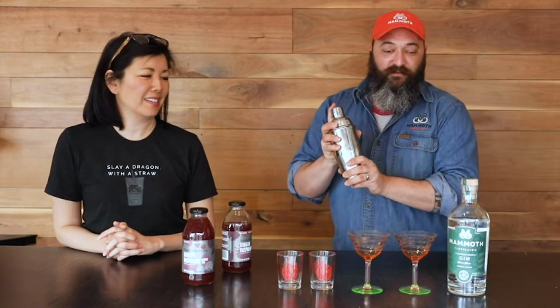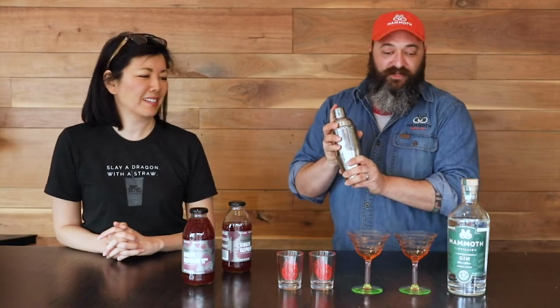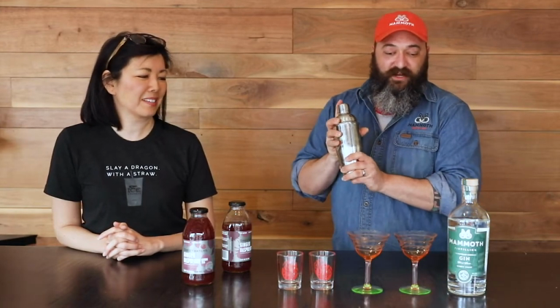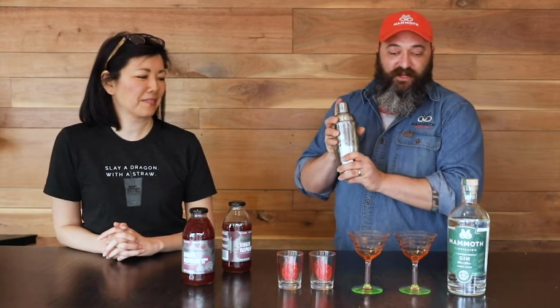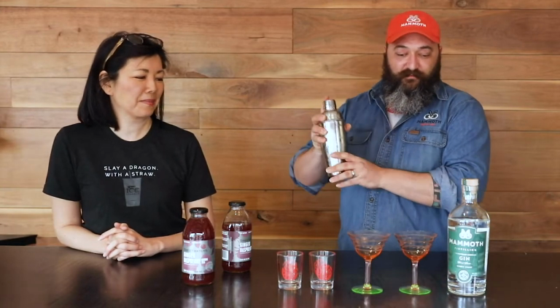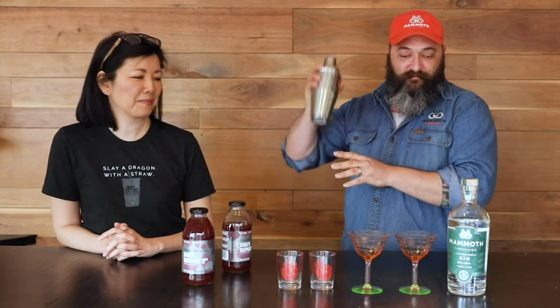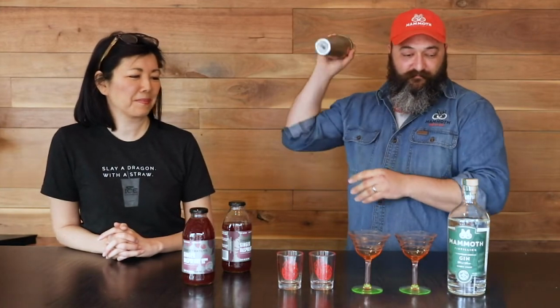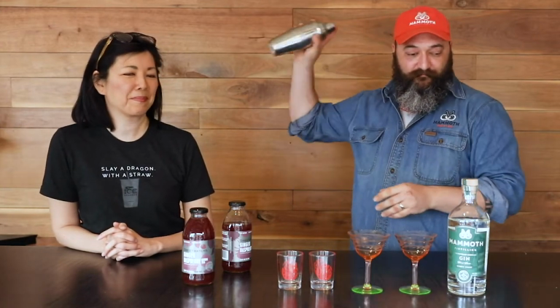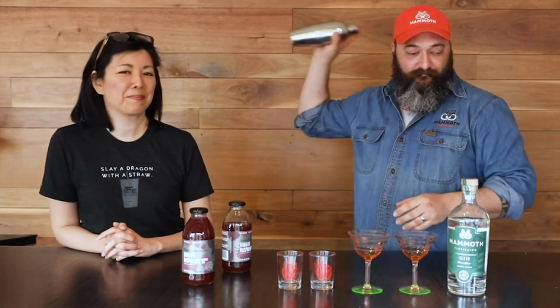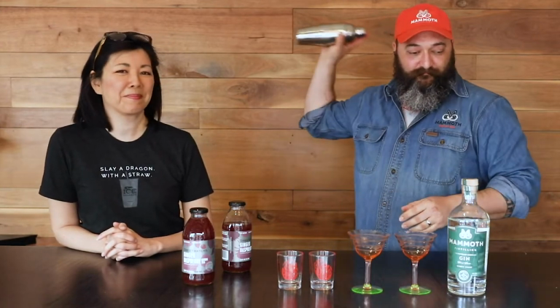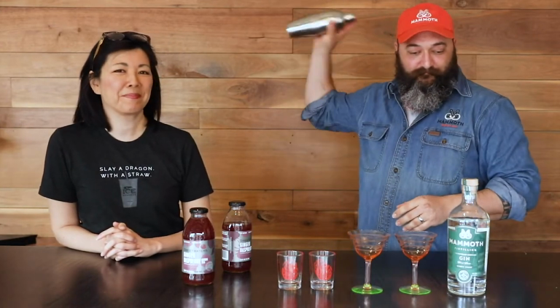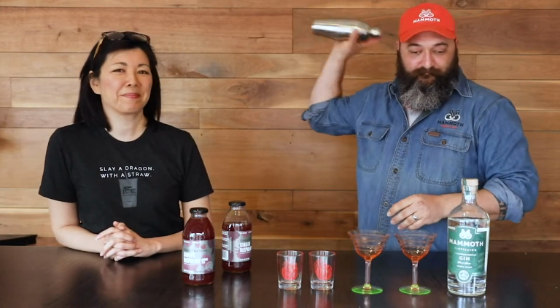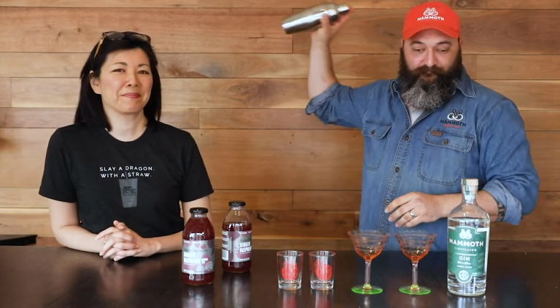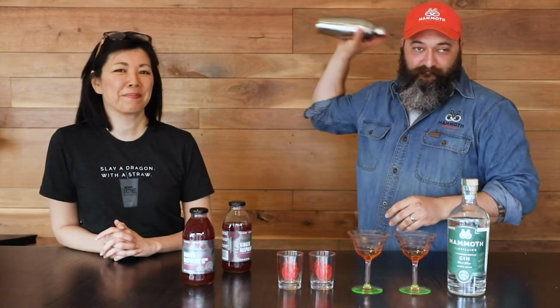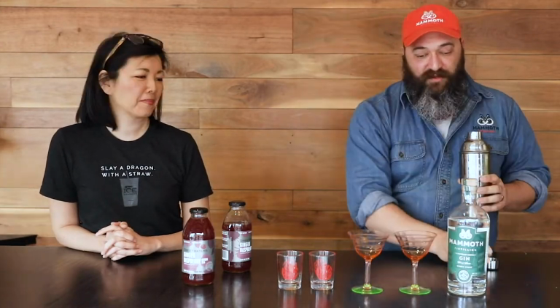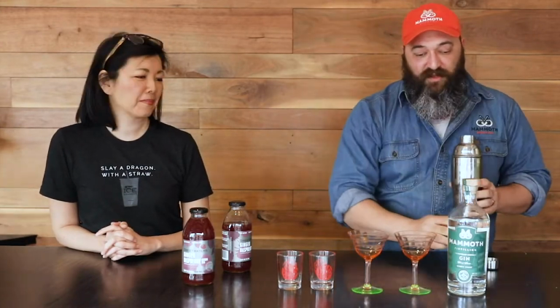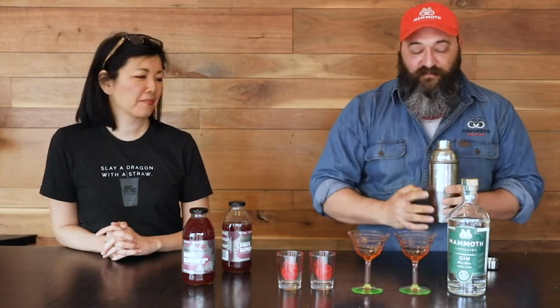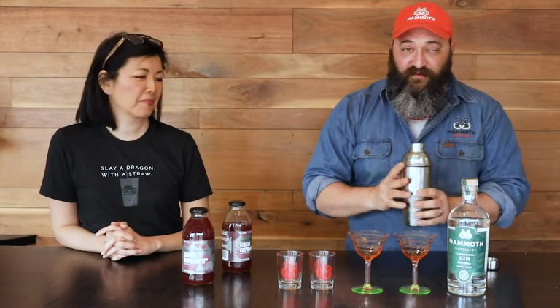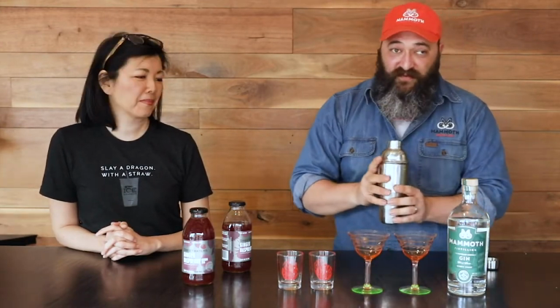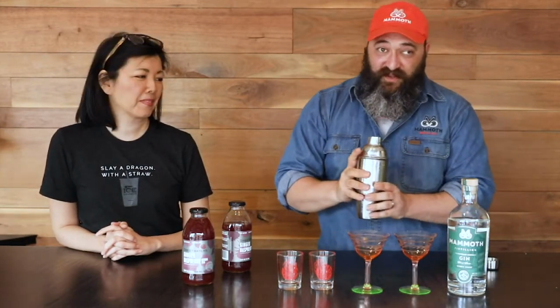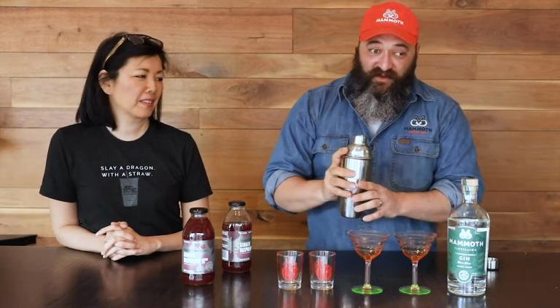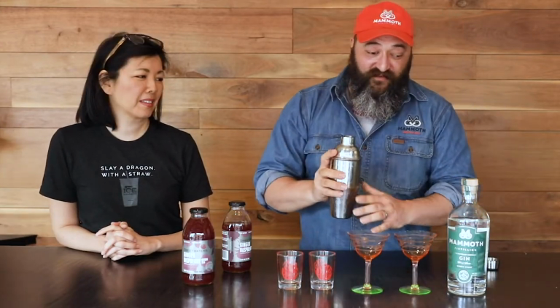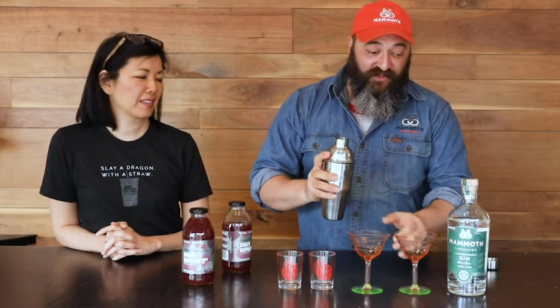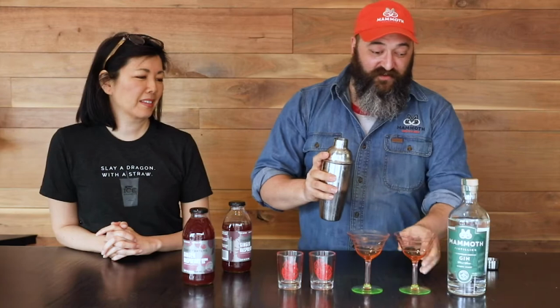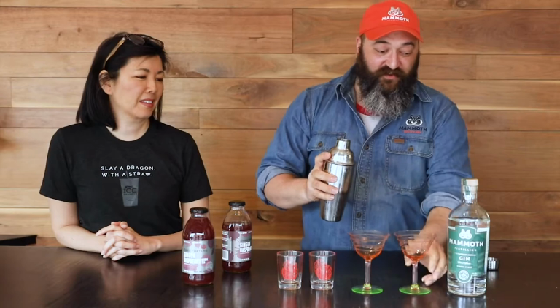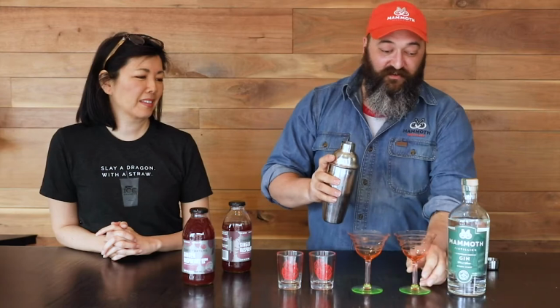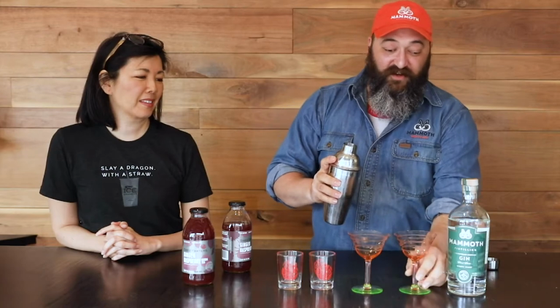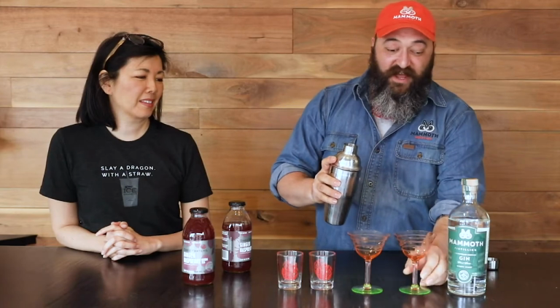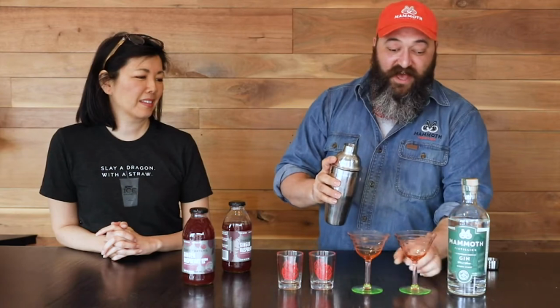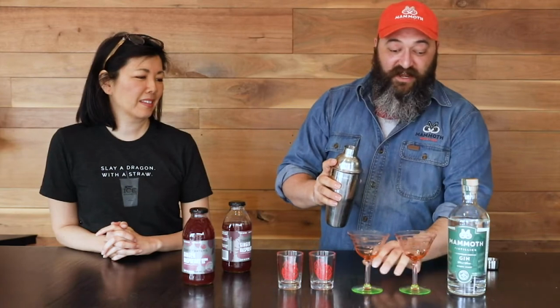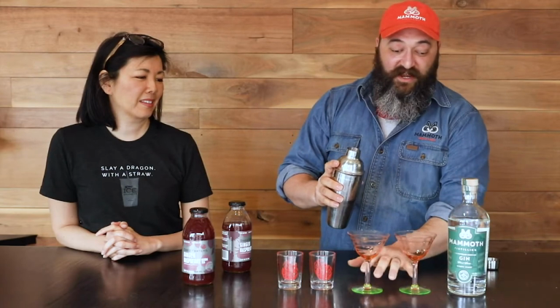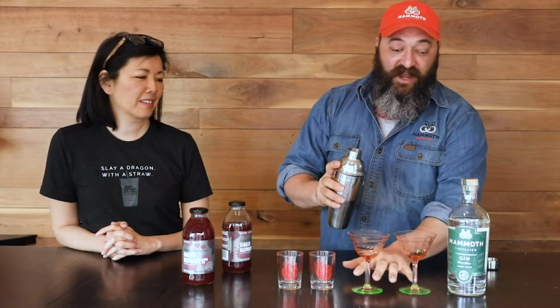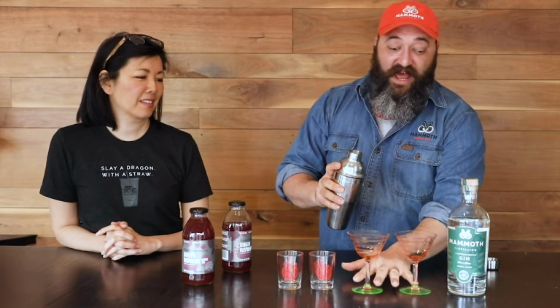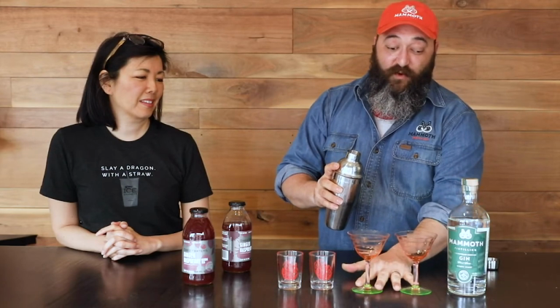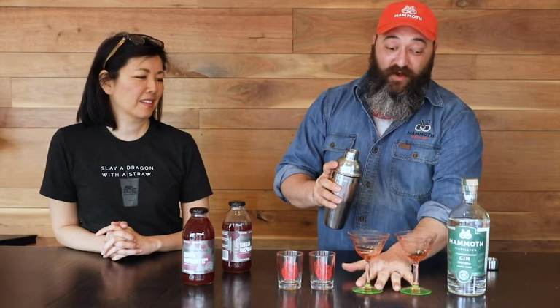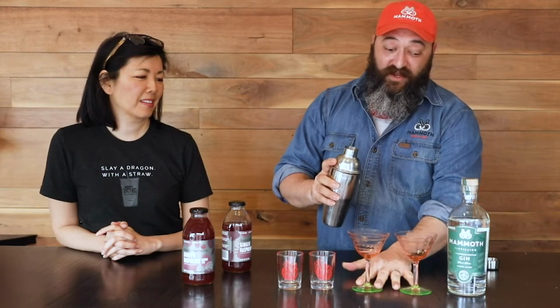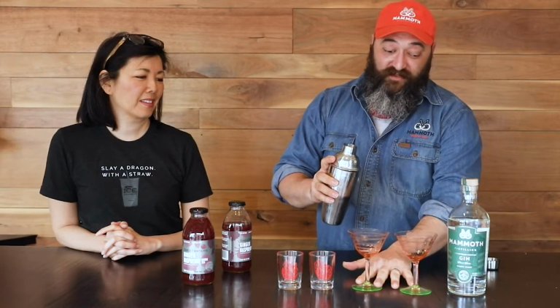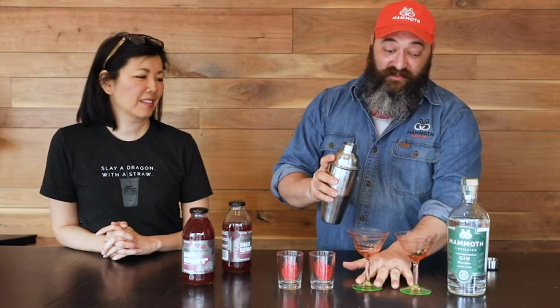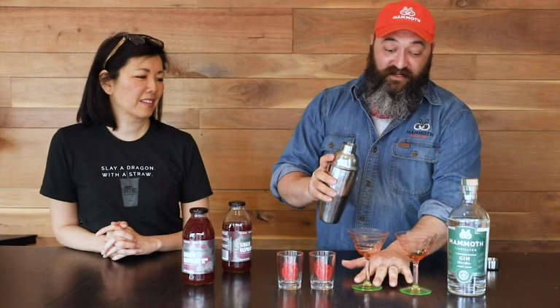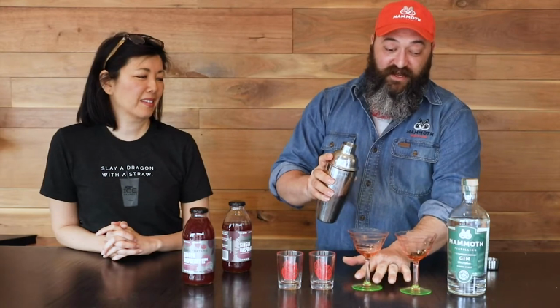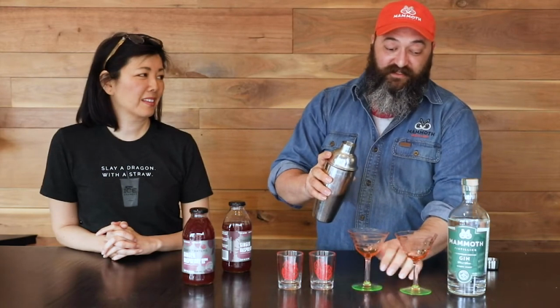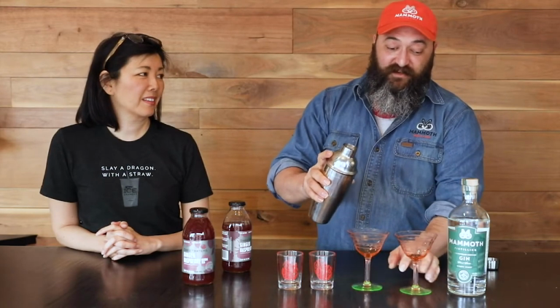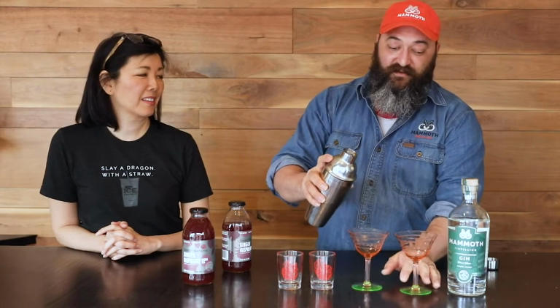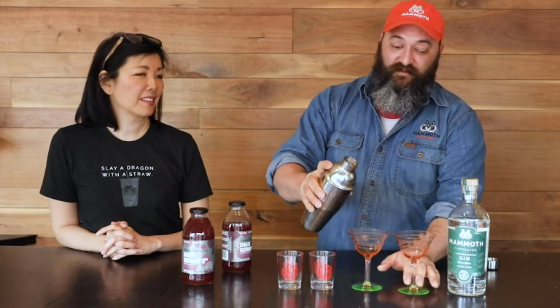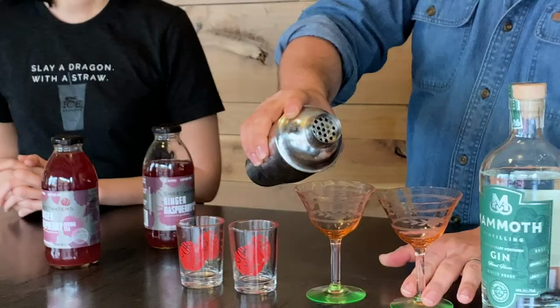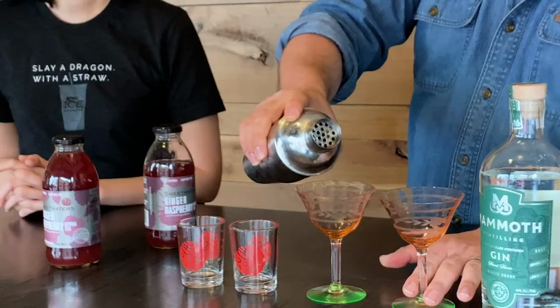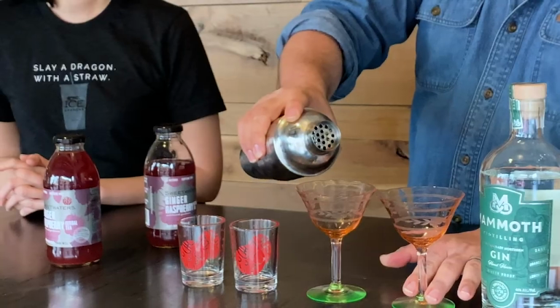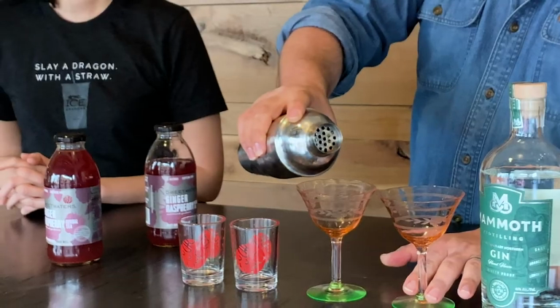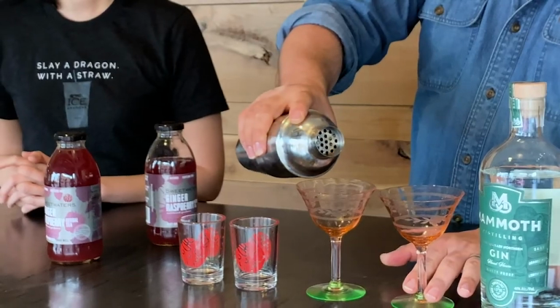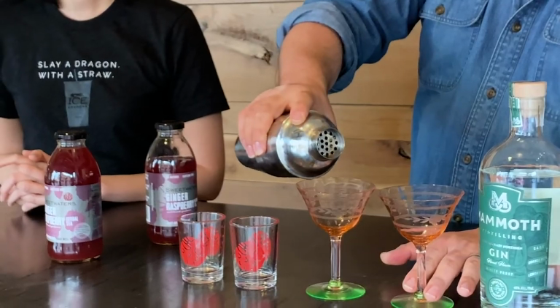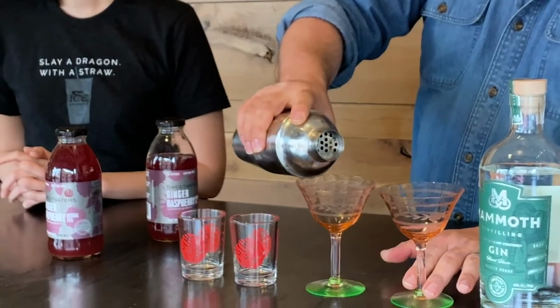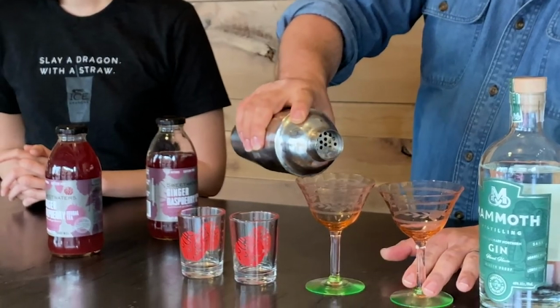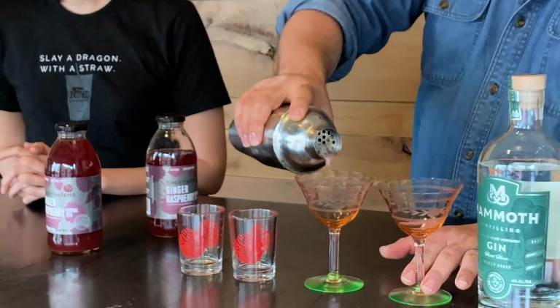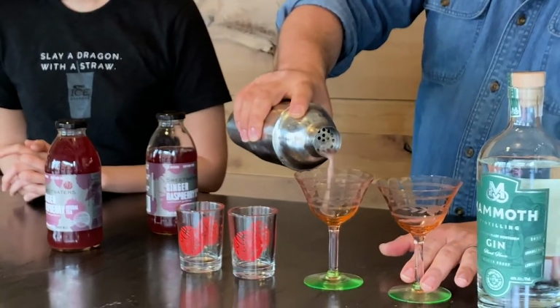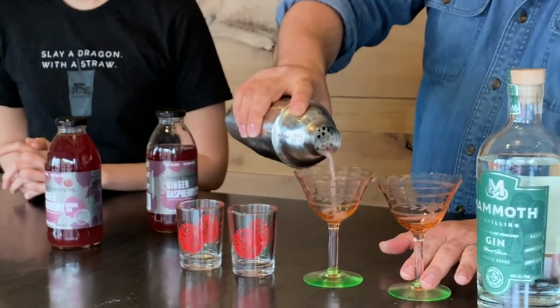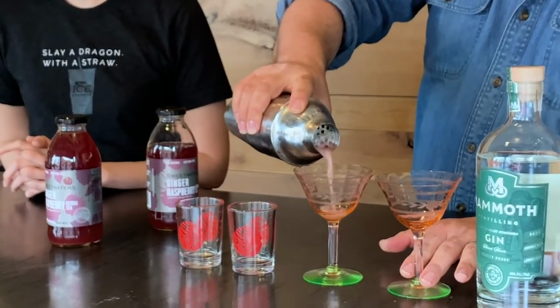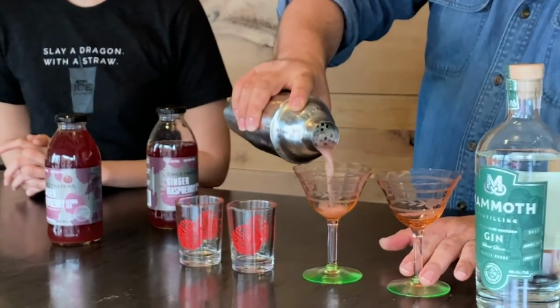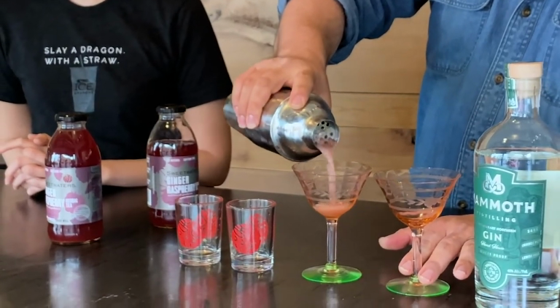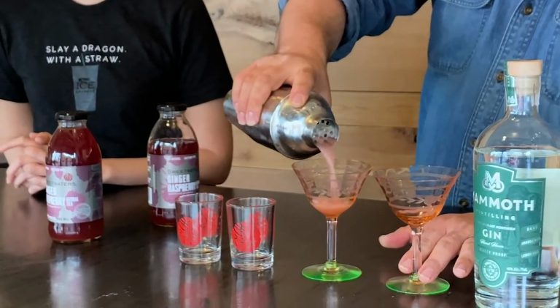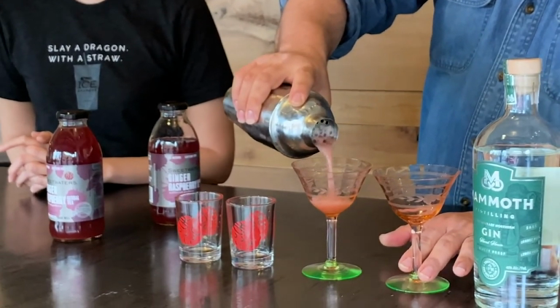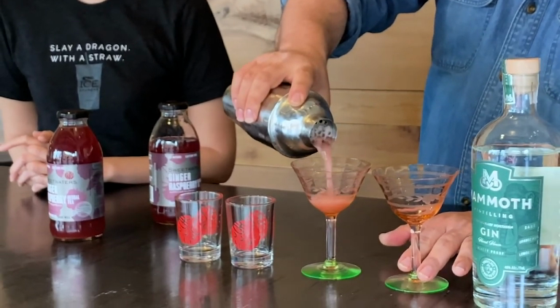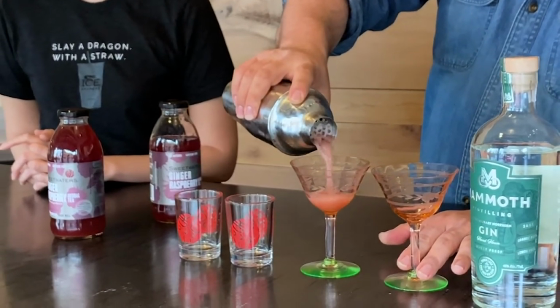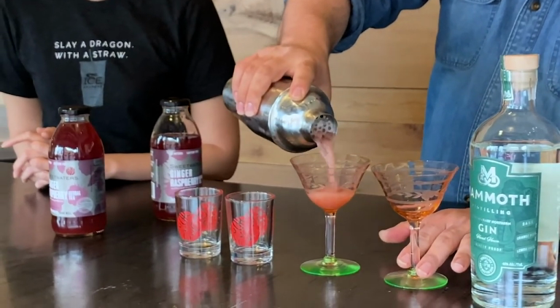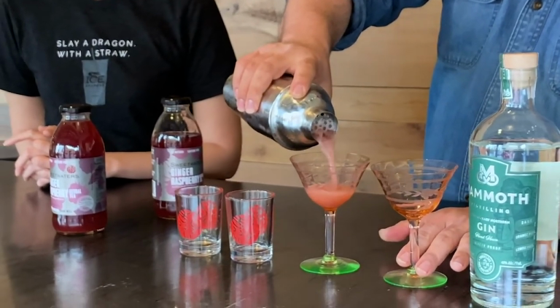Then we'll shake it up. If you're feeling adventurous you can add an egg white to the cocktail — it gives it a really nice frothy texture.